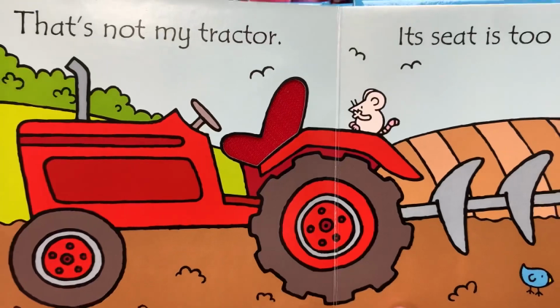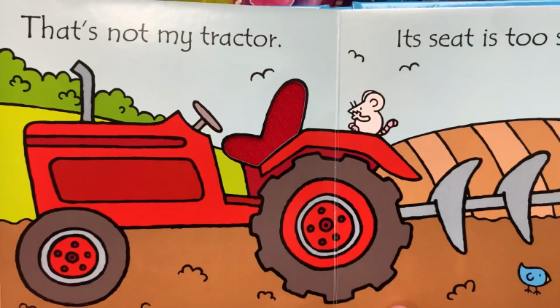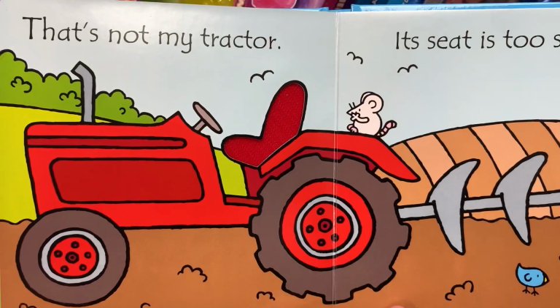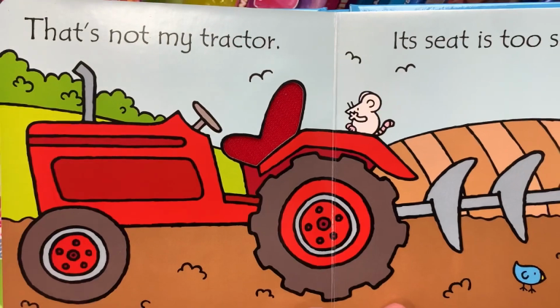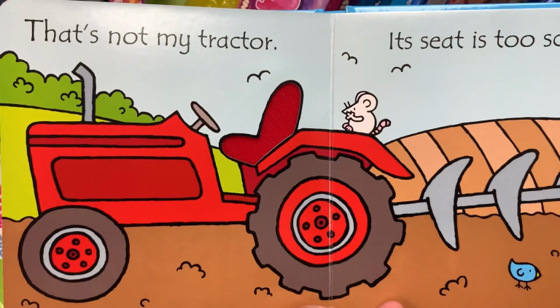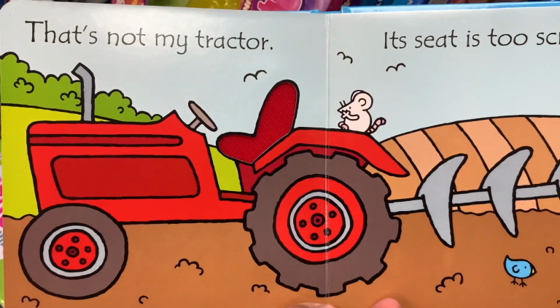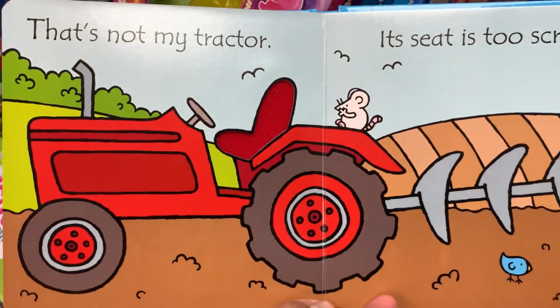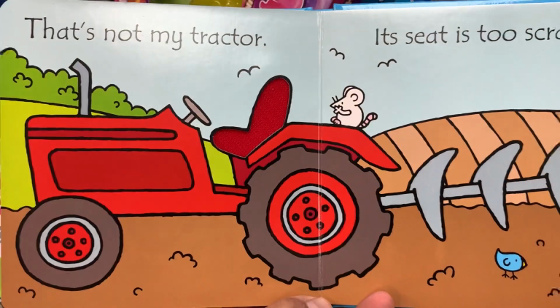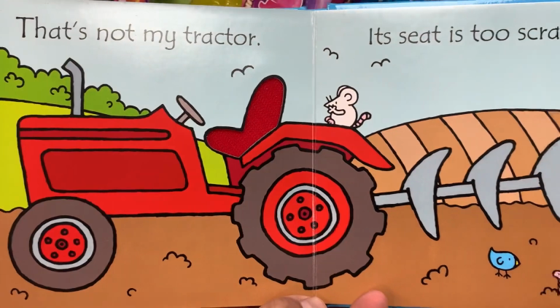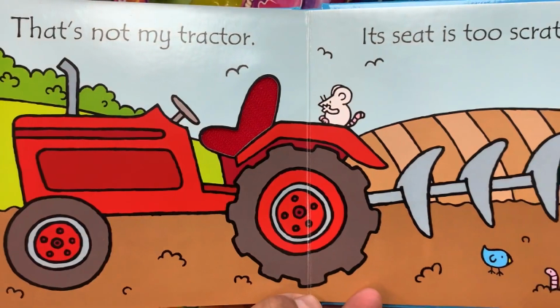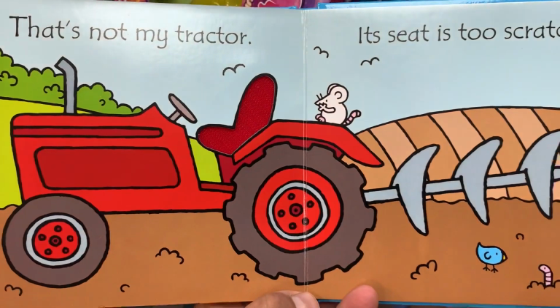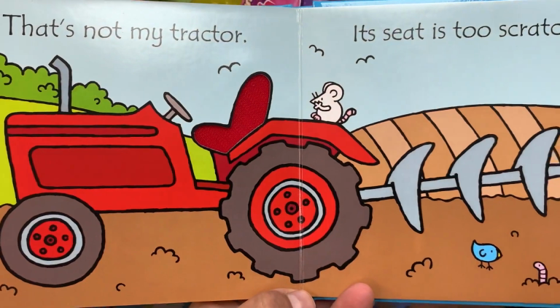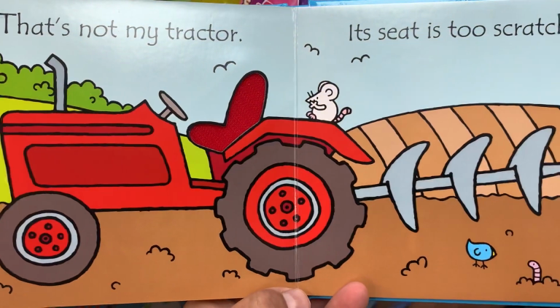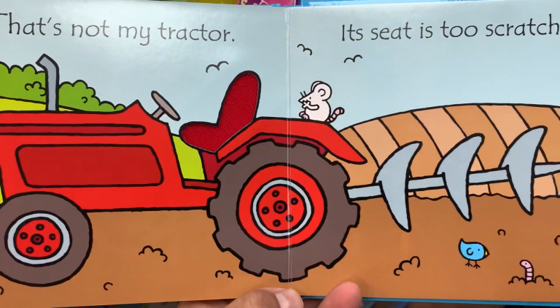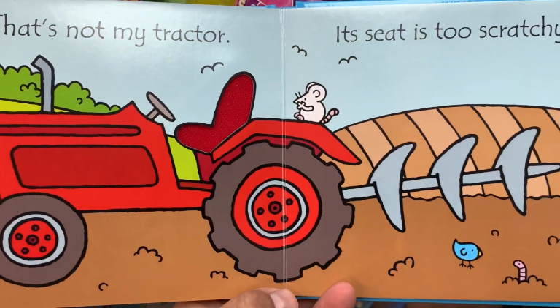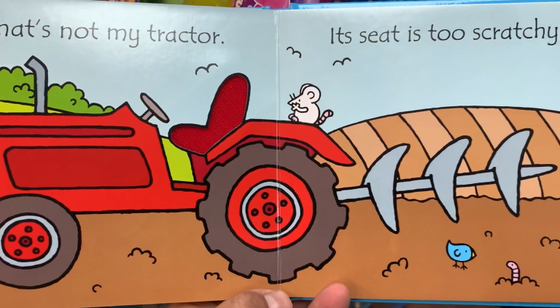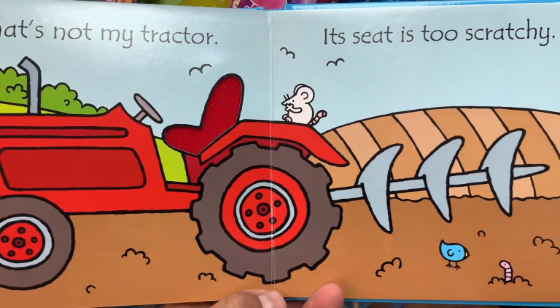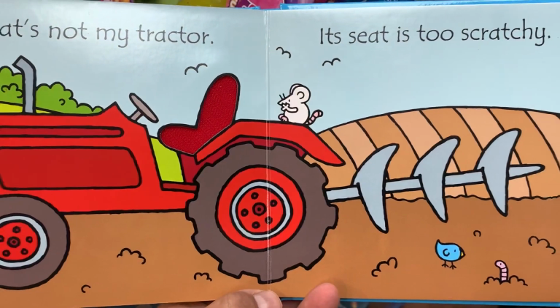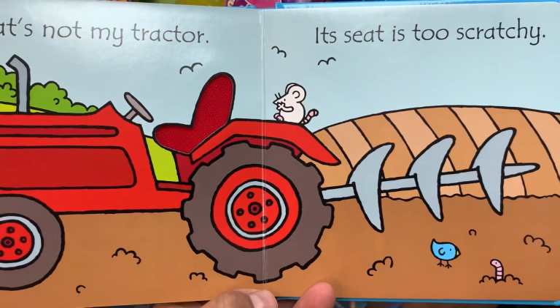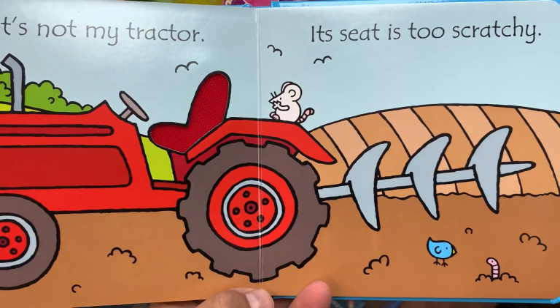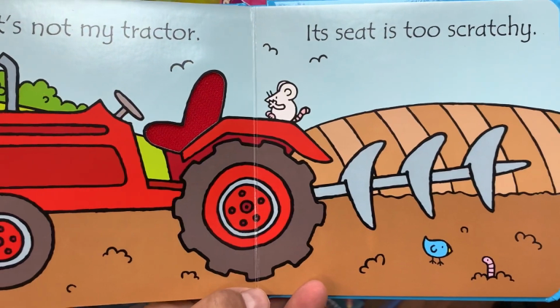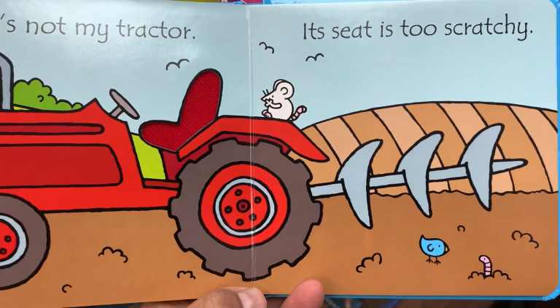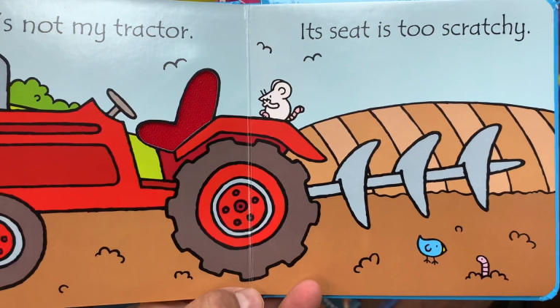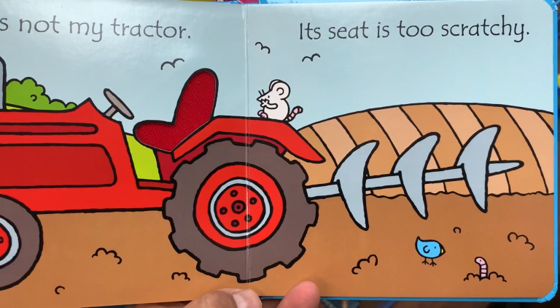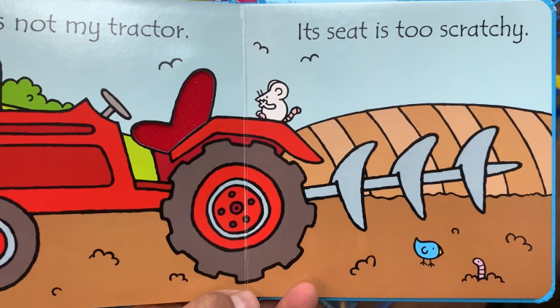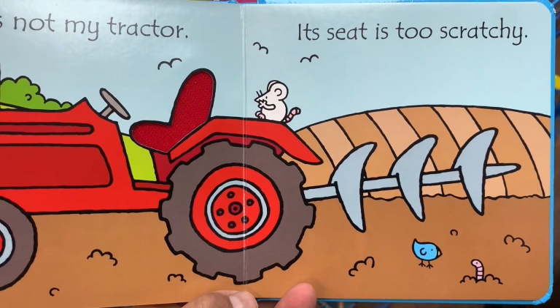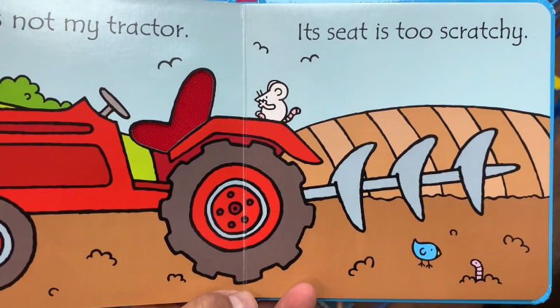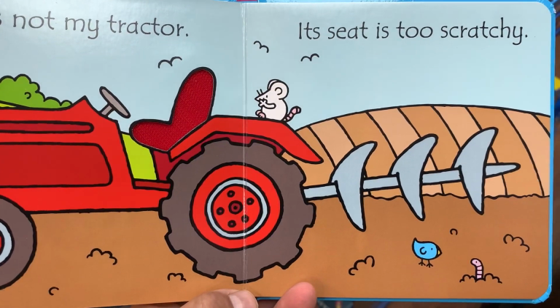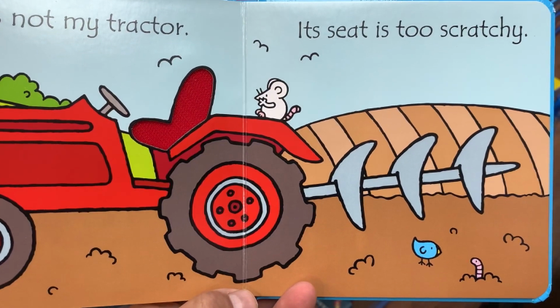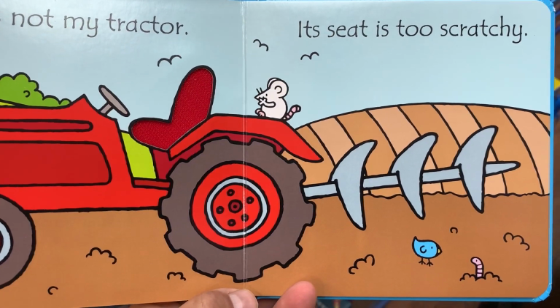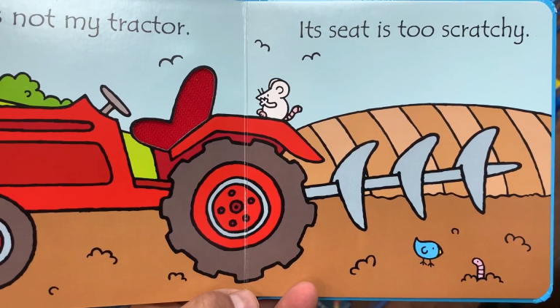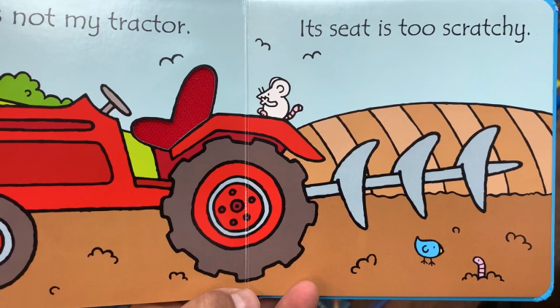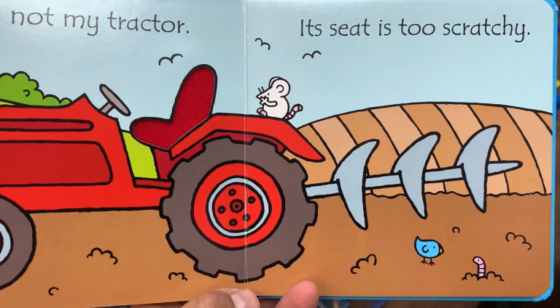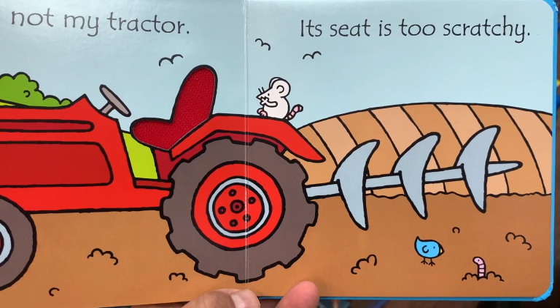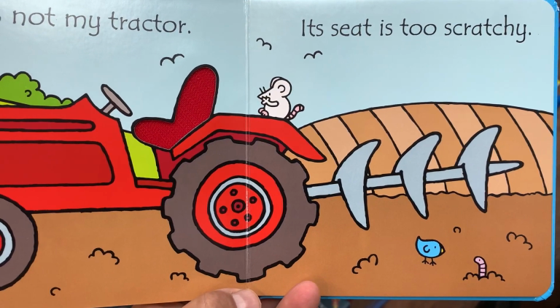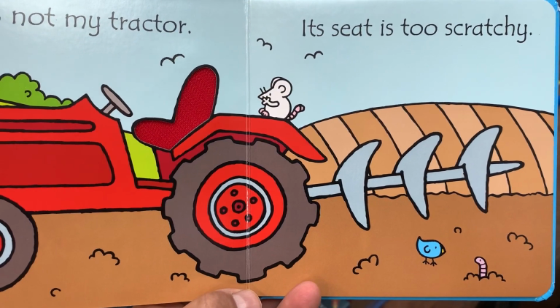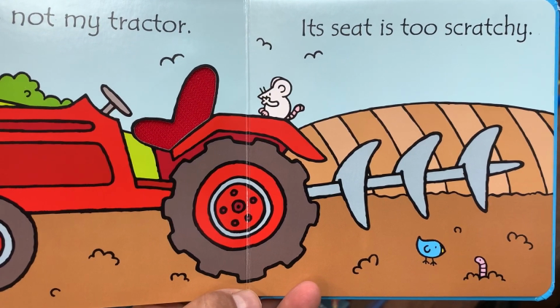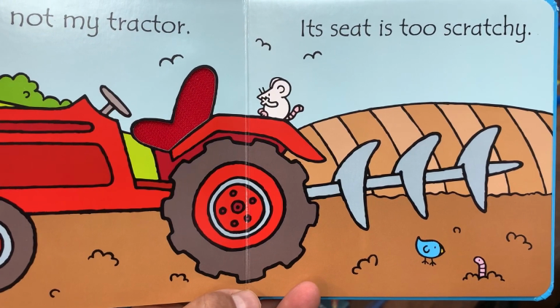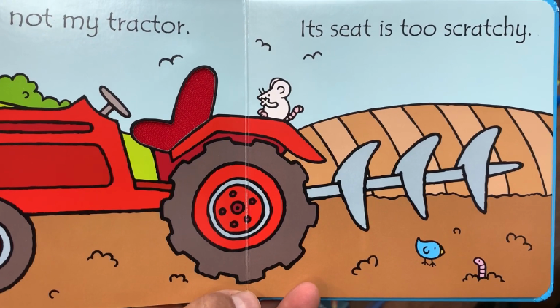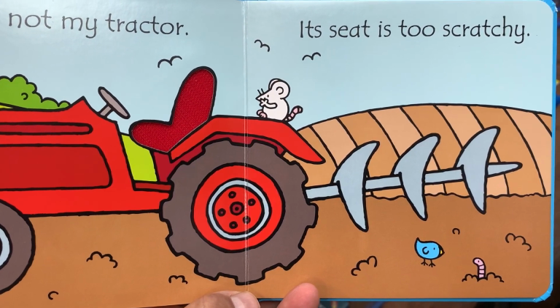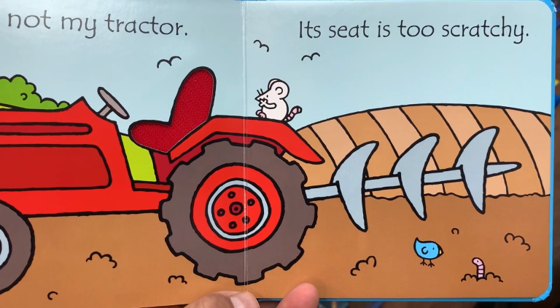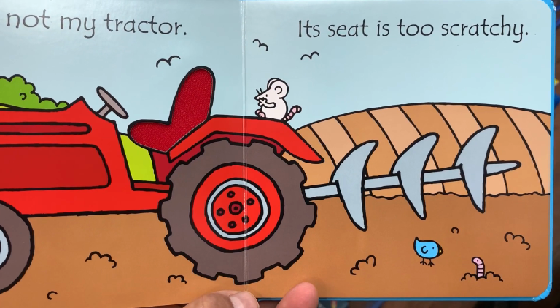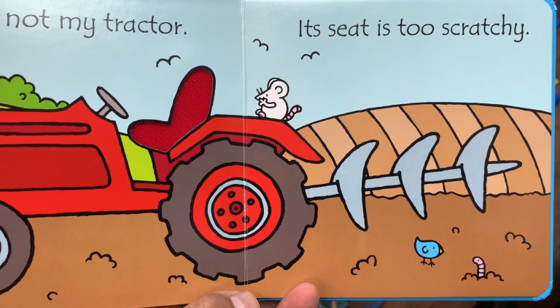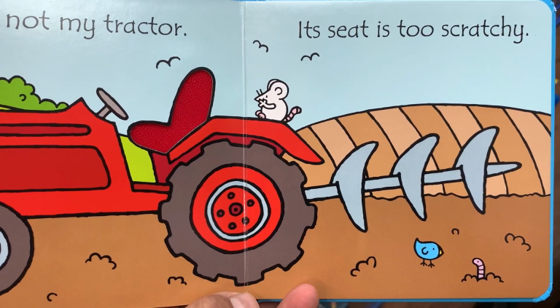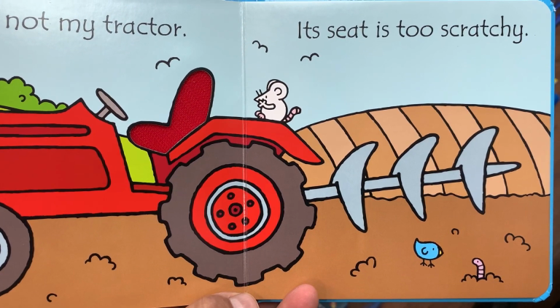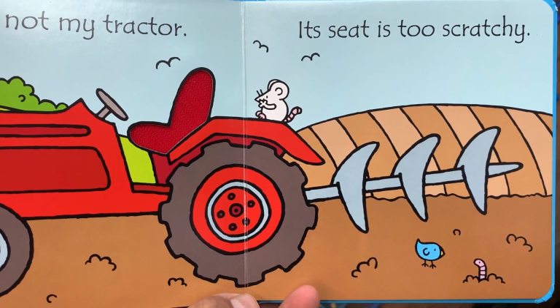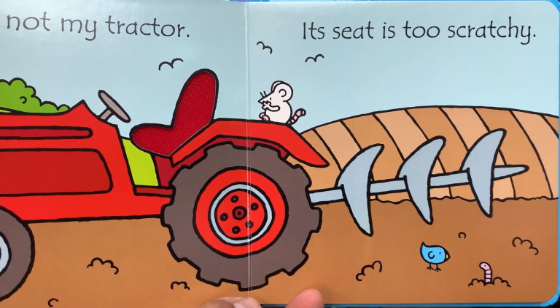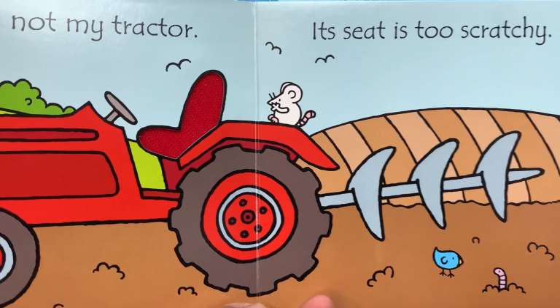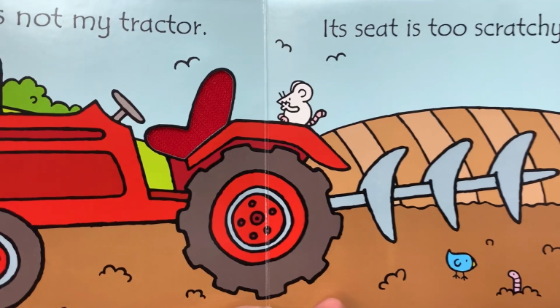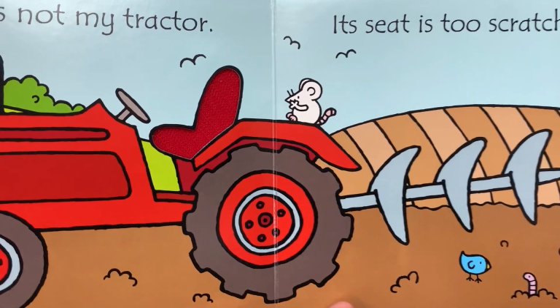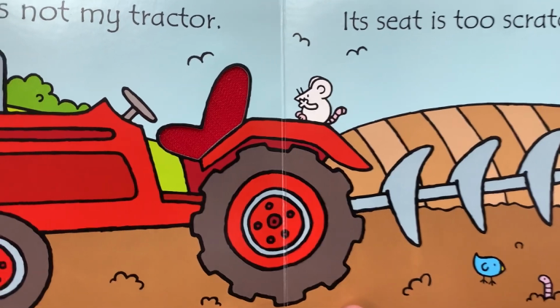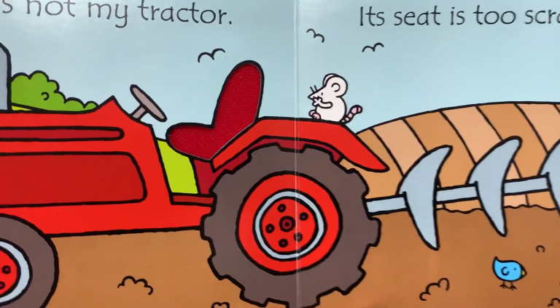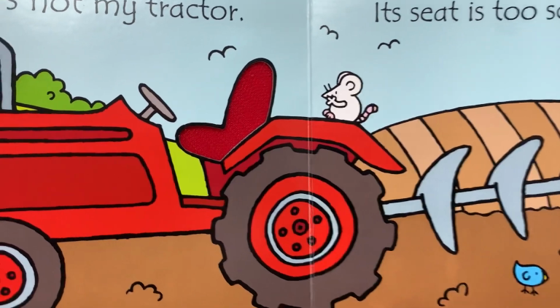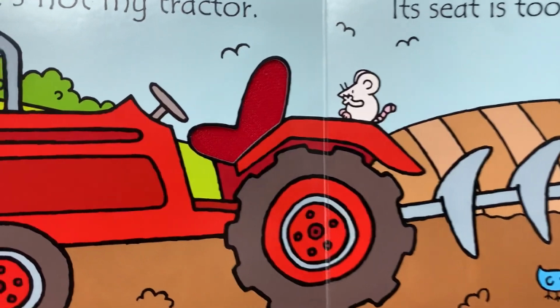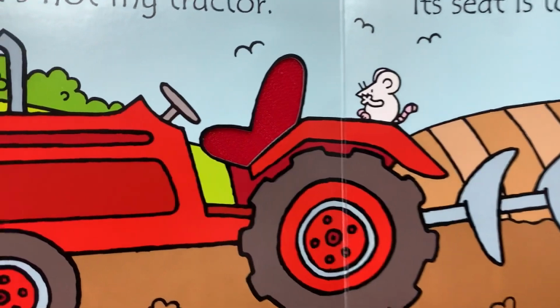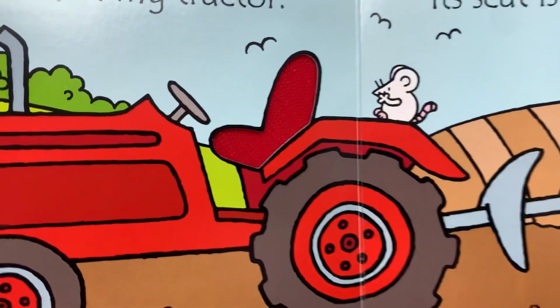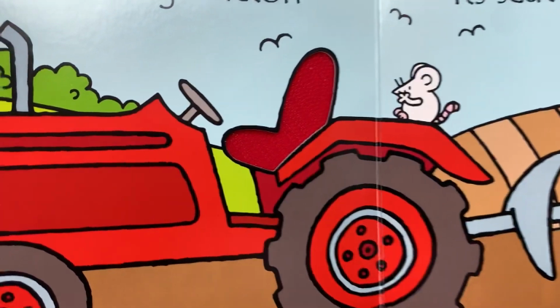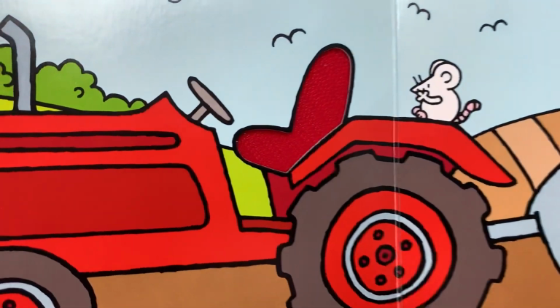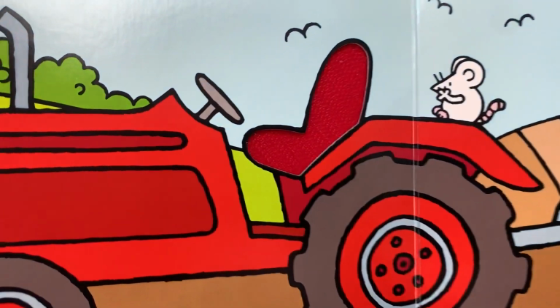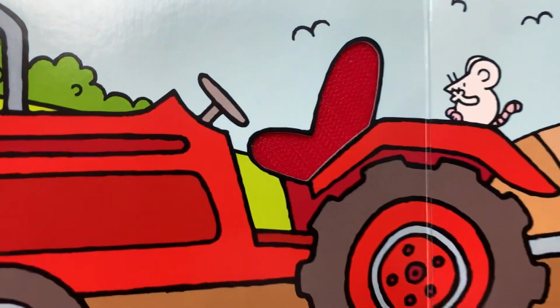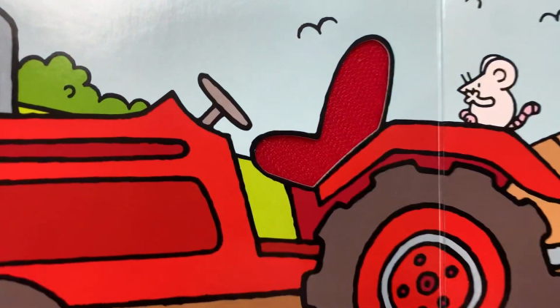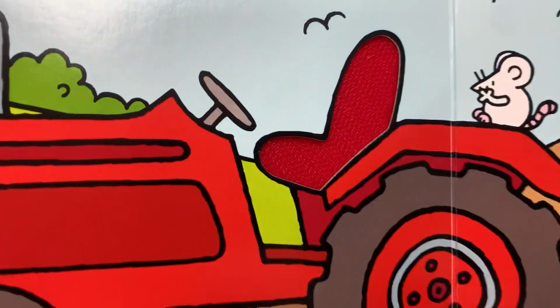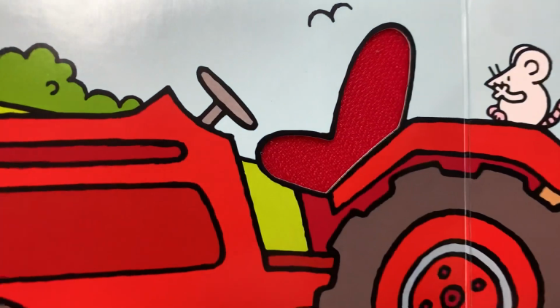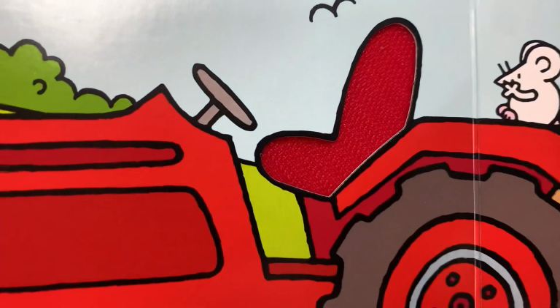That's not my tractor — its seat is too scratchy. Scratchy seat.